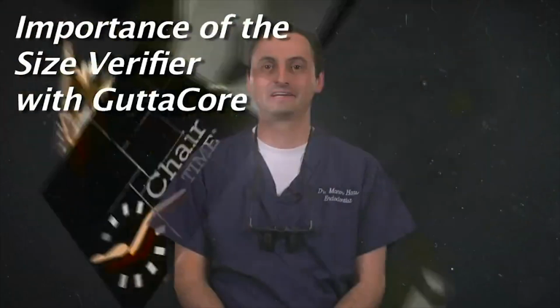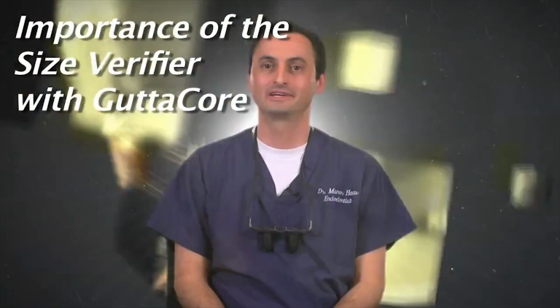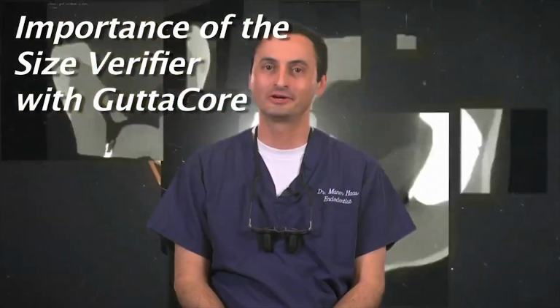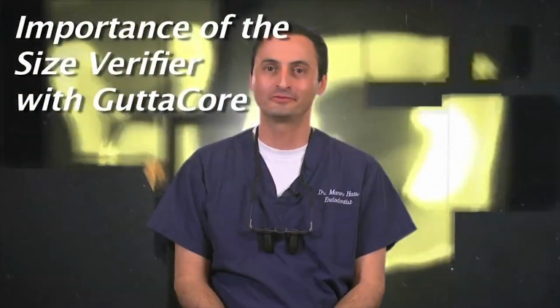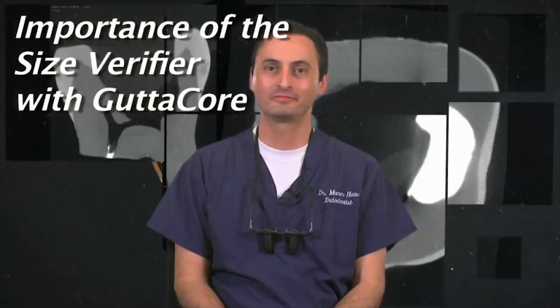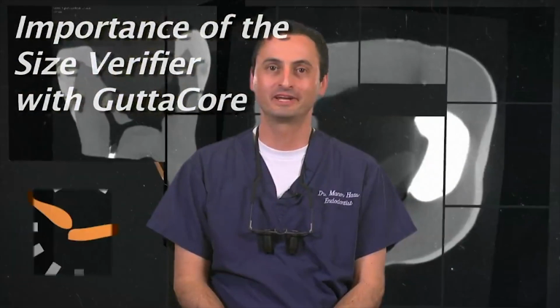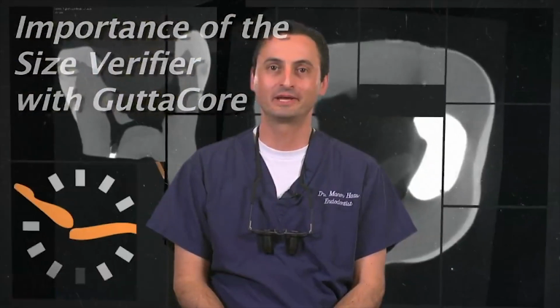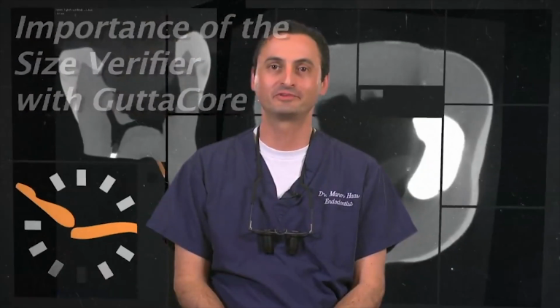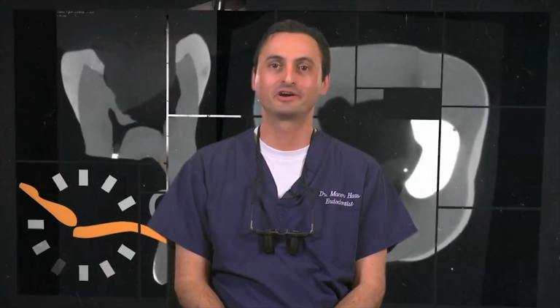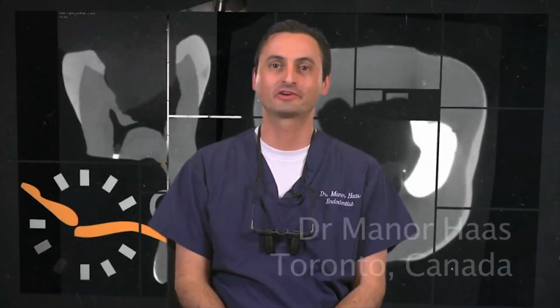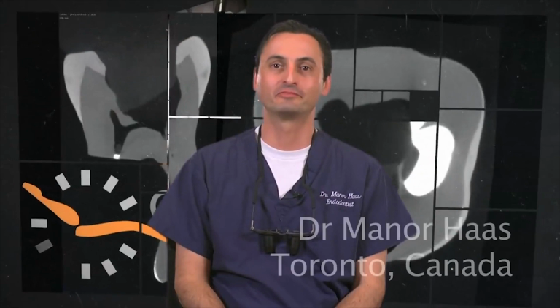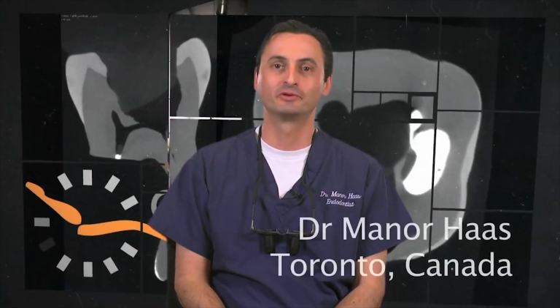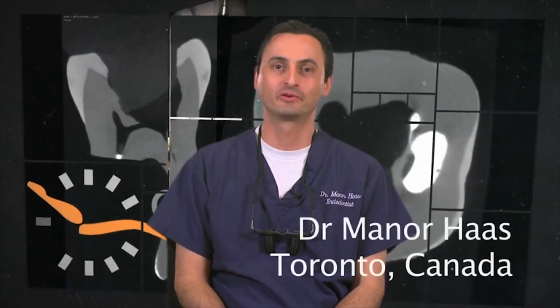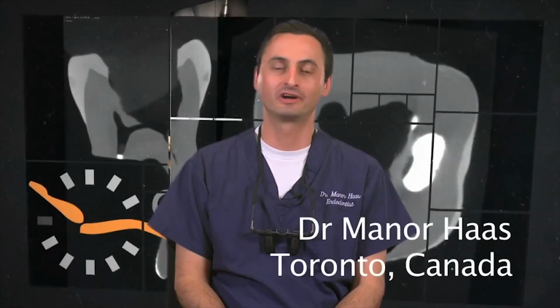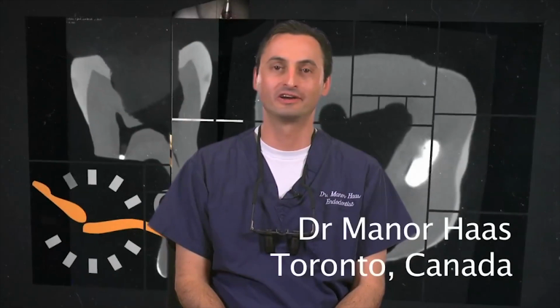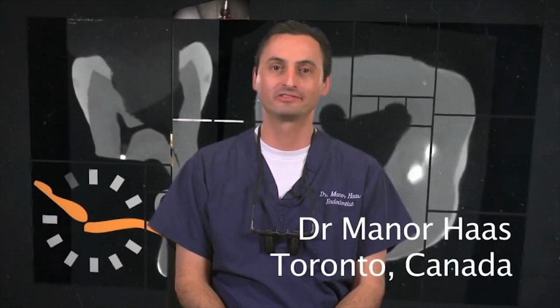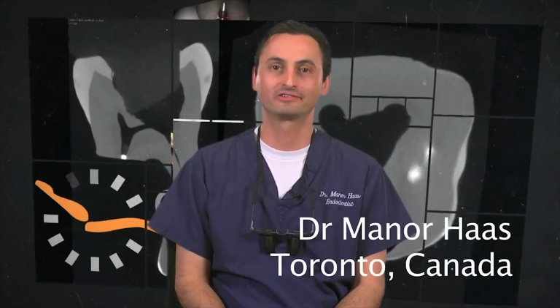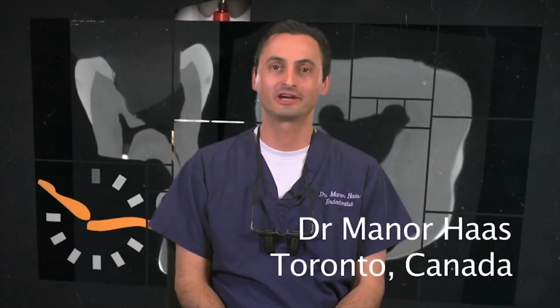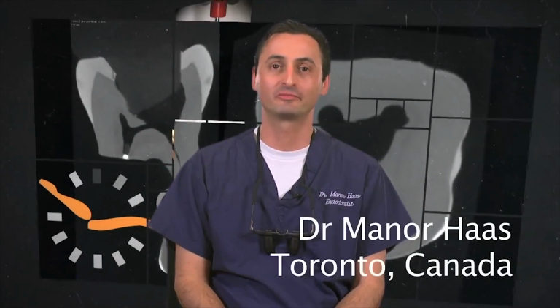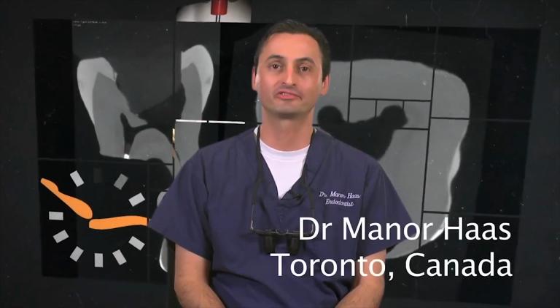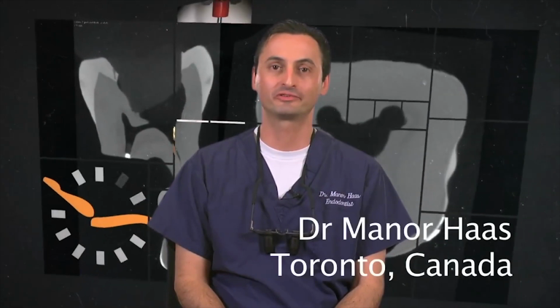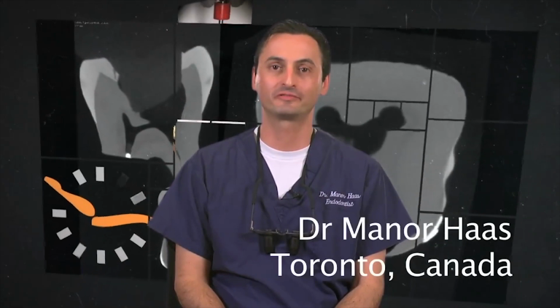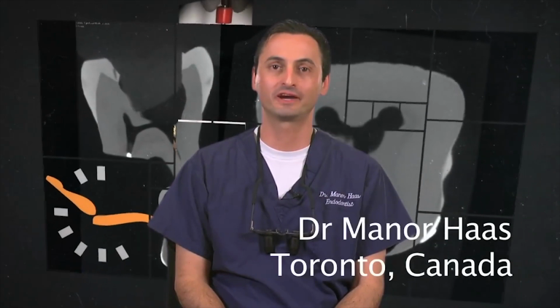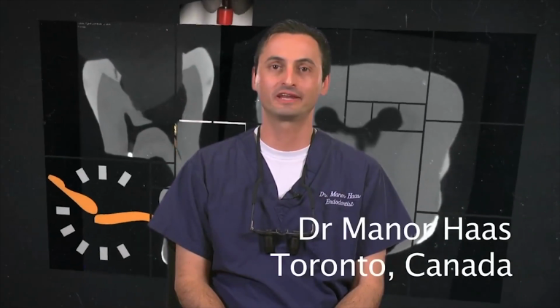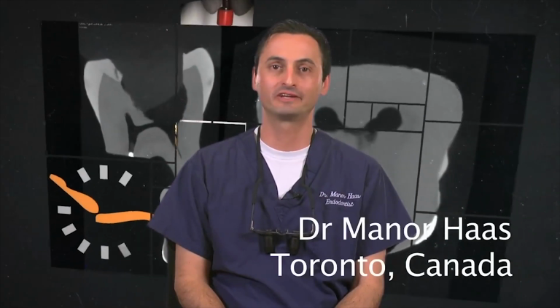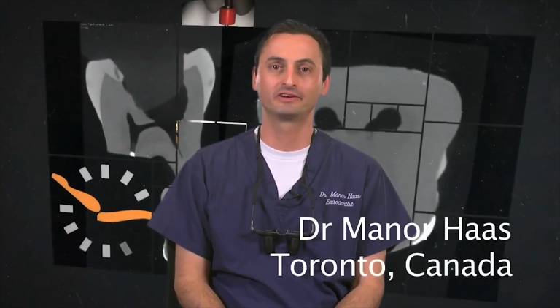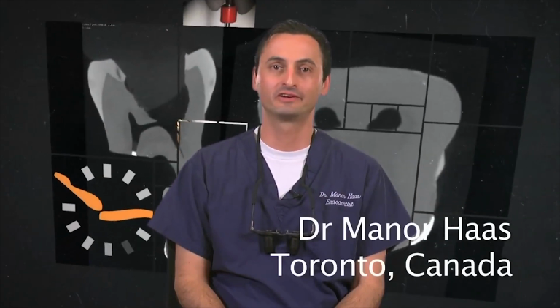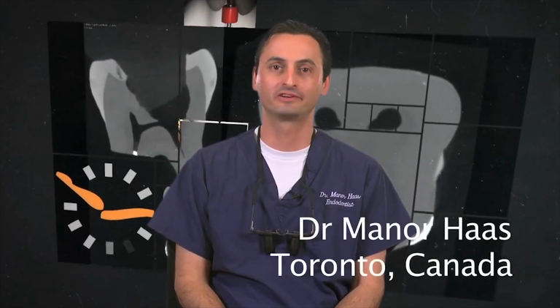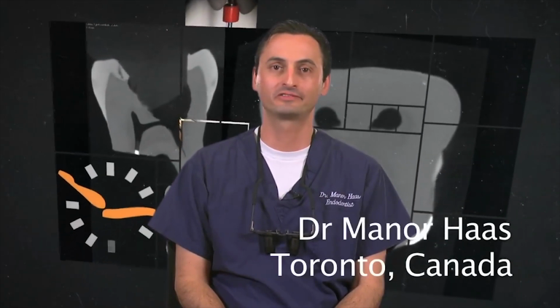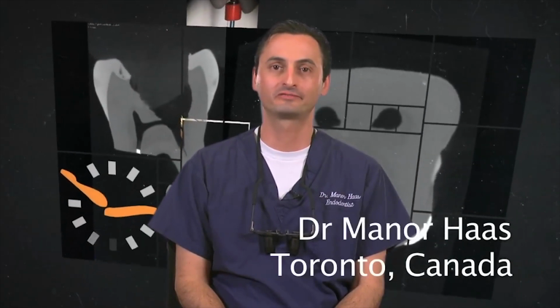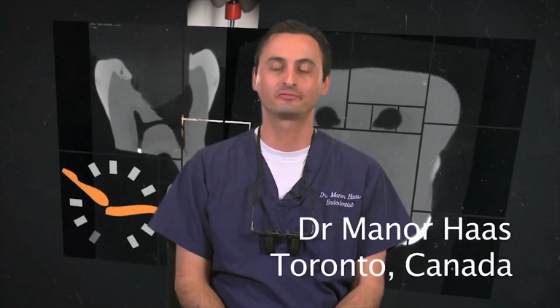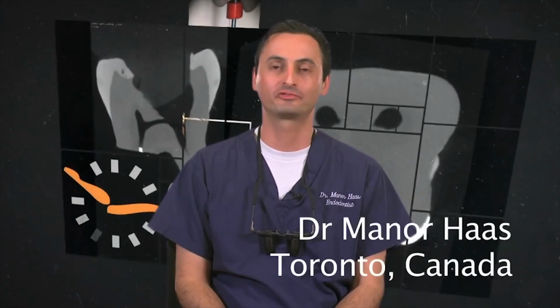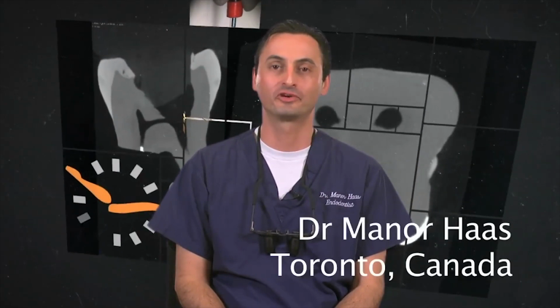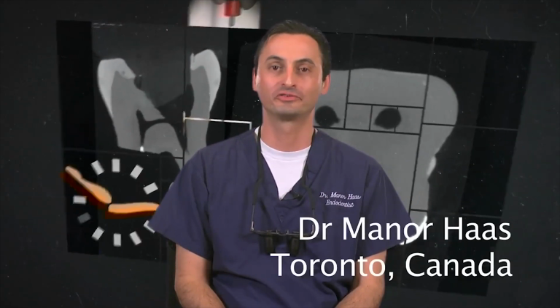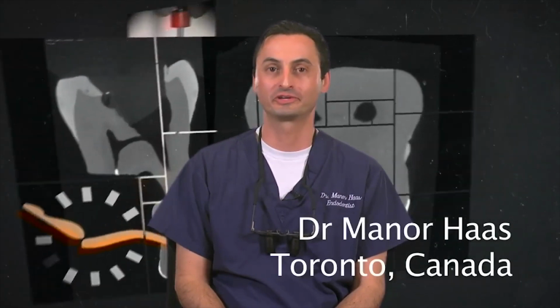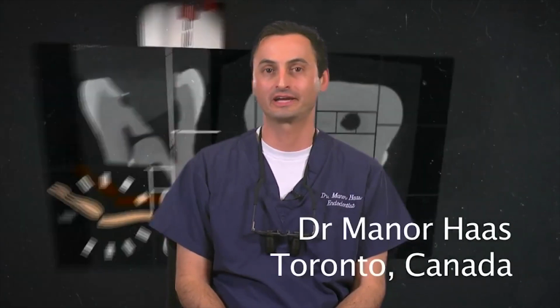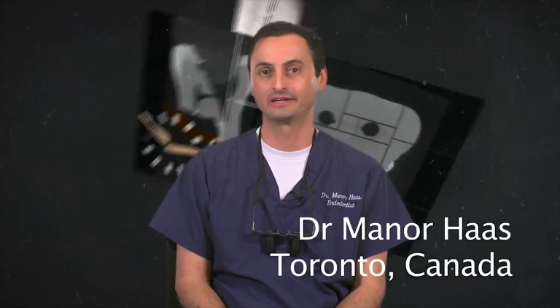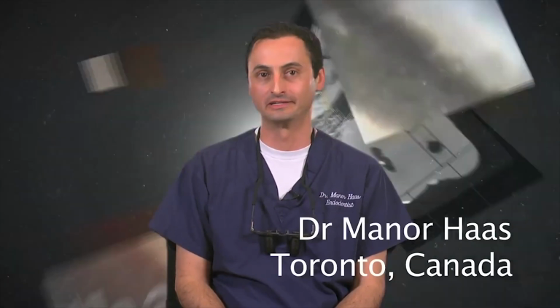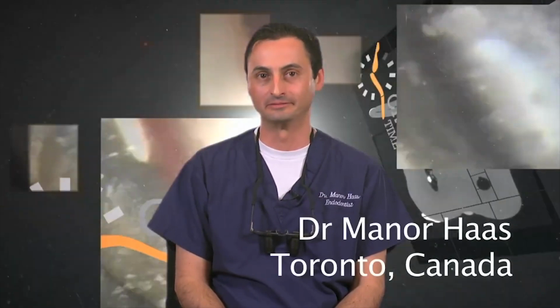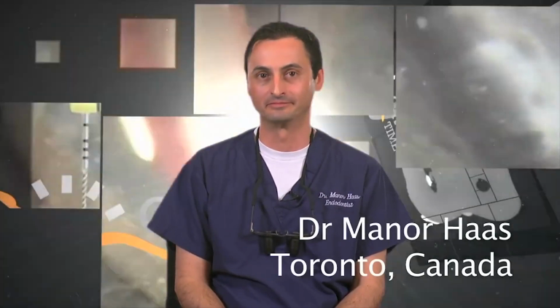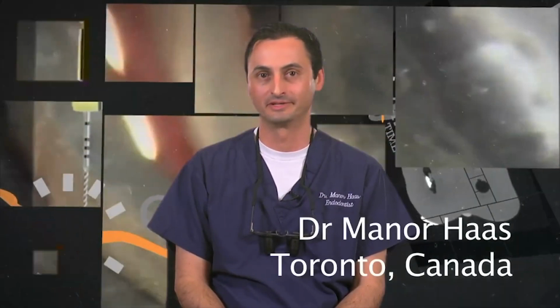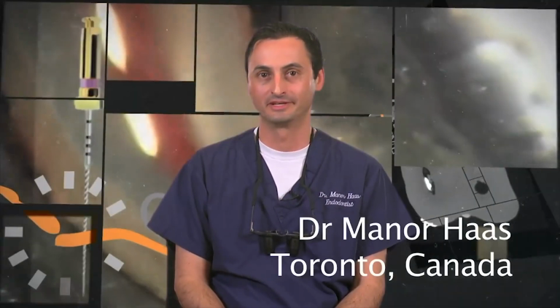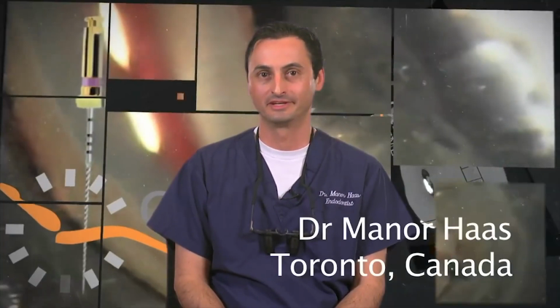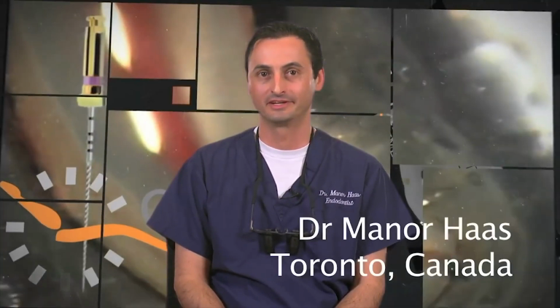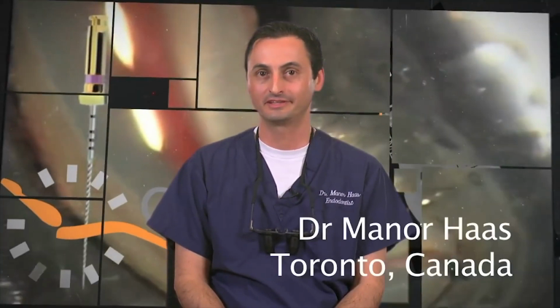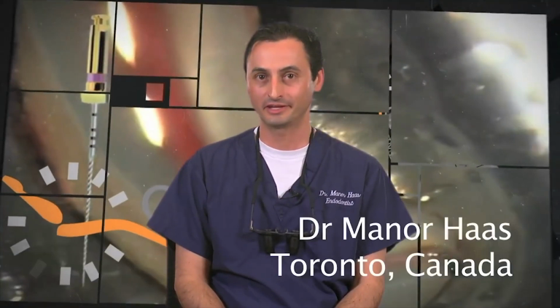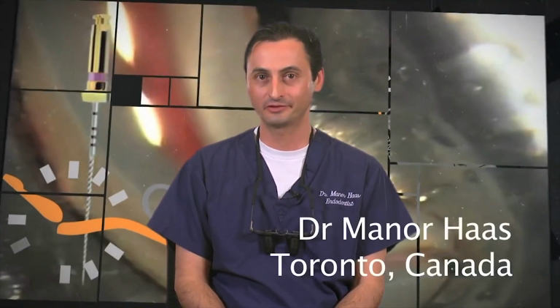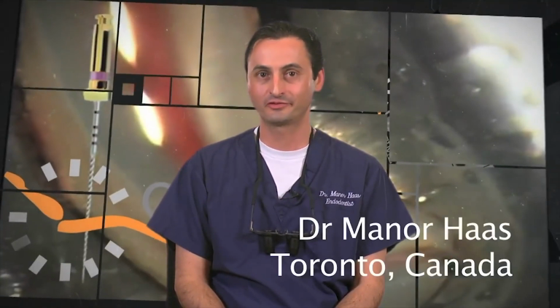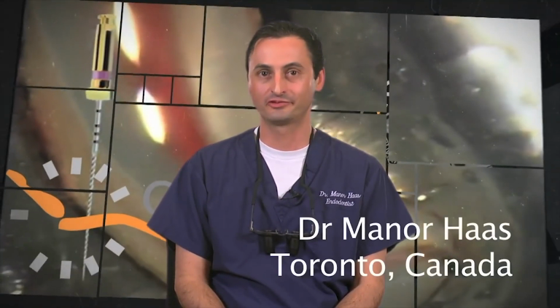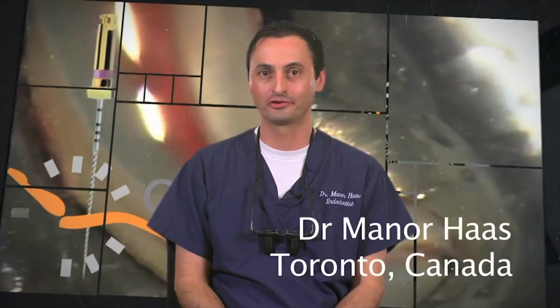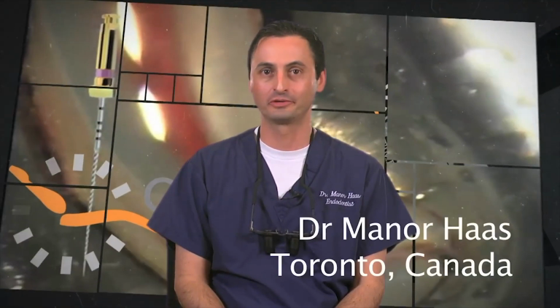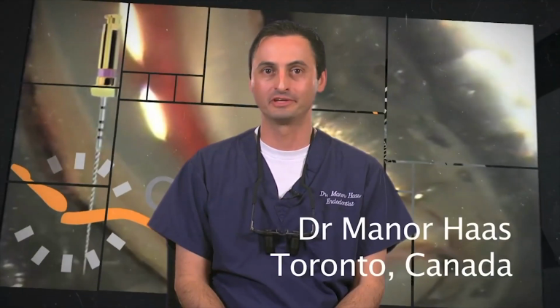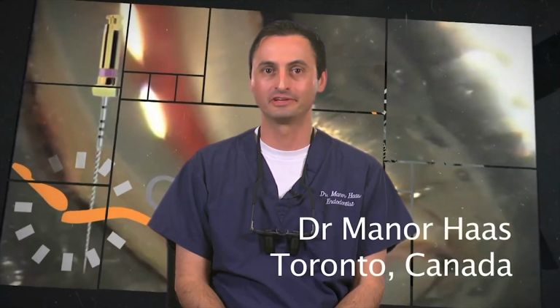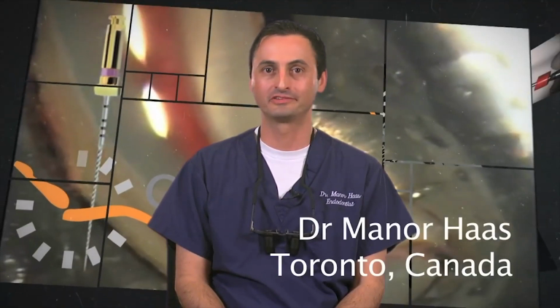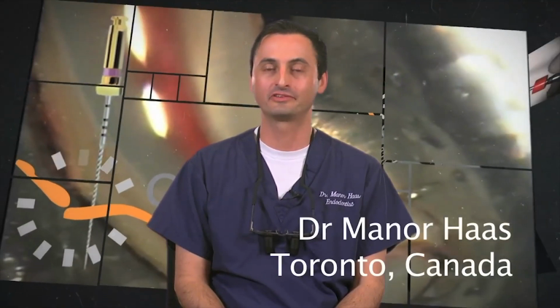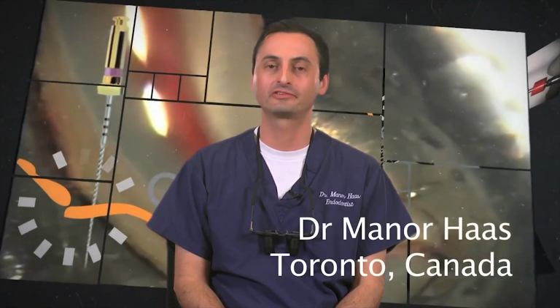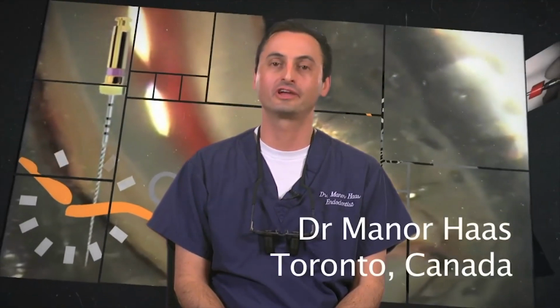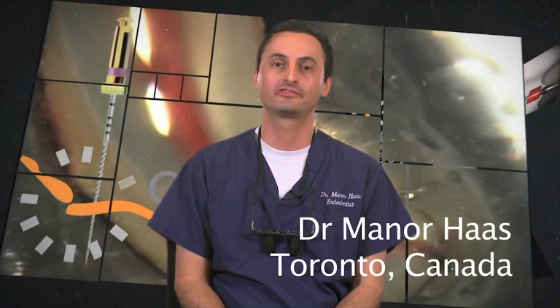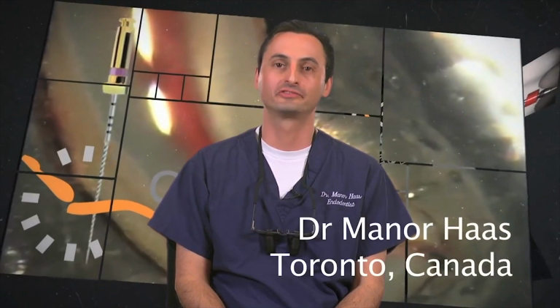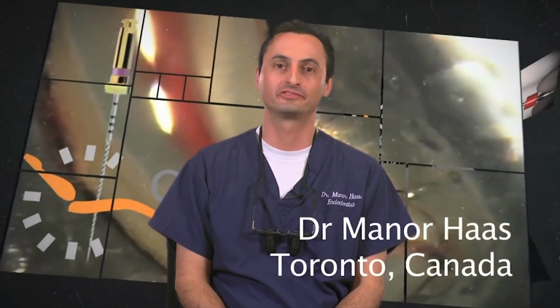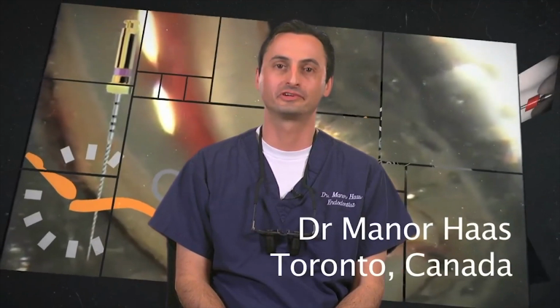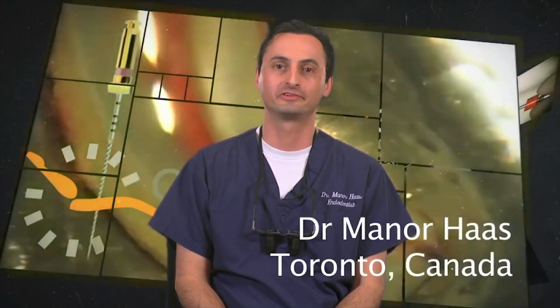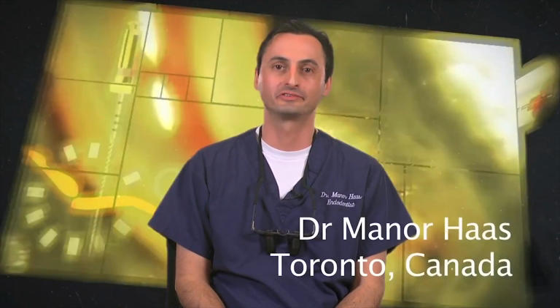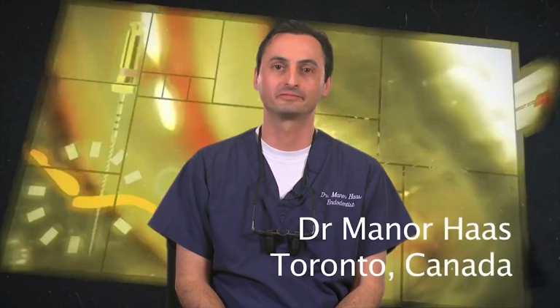Hello, my name is Dr. Menor Haas. I'm a certified endodontist from Toronto, Canada. Thank you for joining me in this educational series.